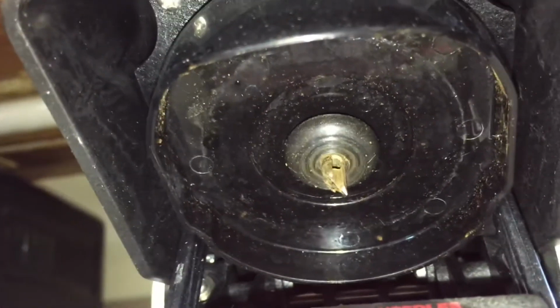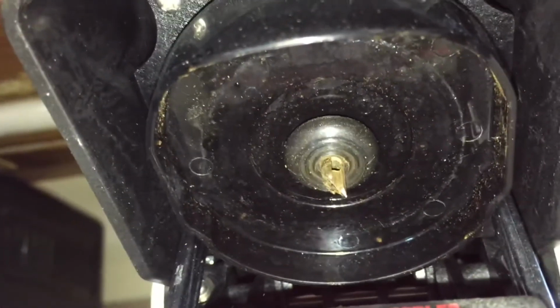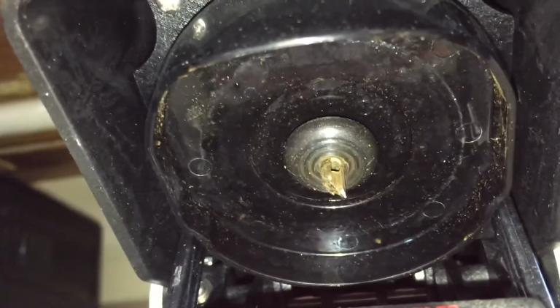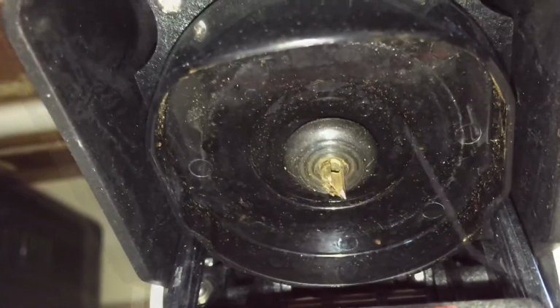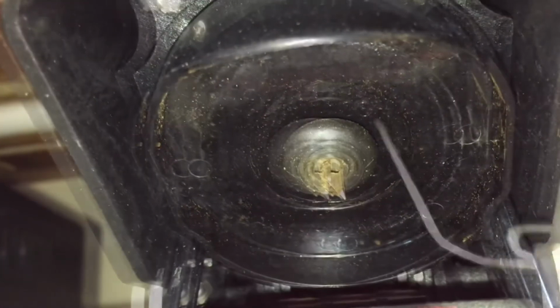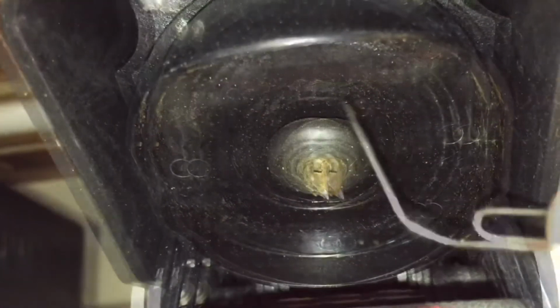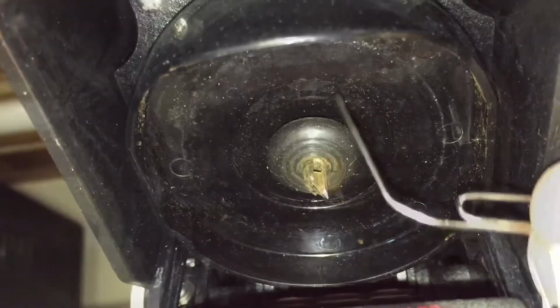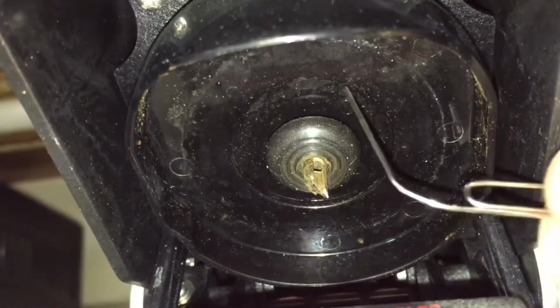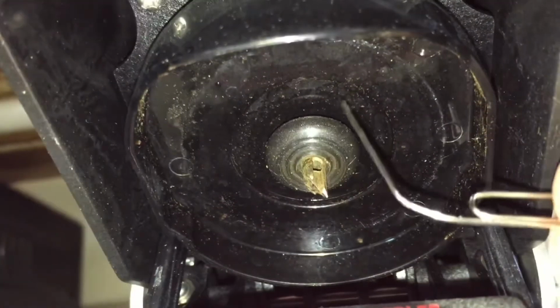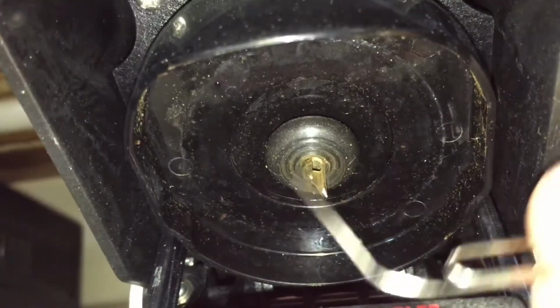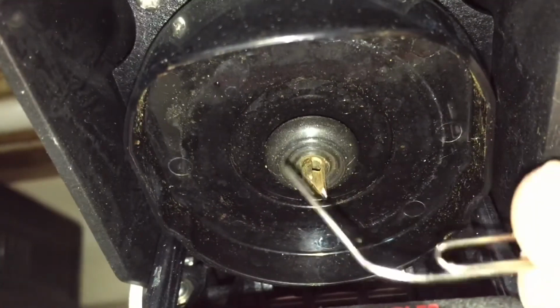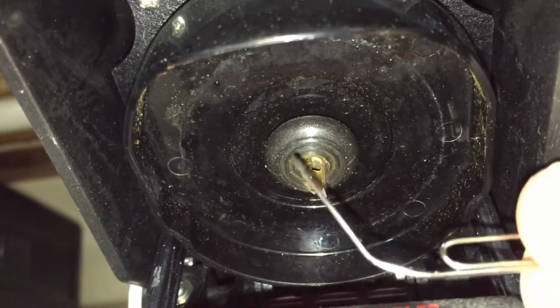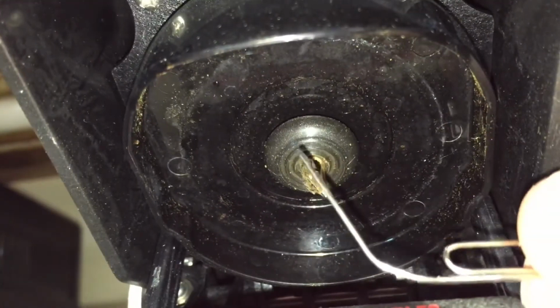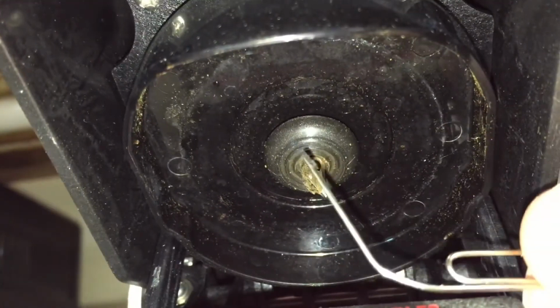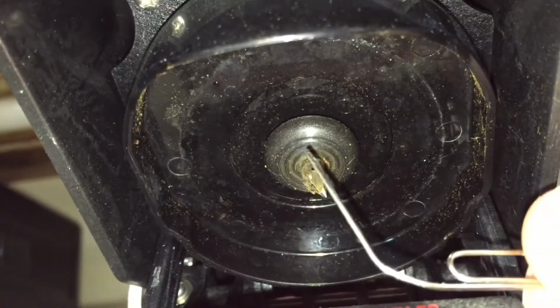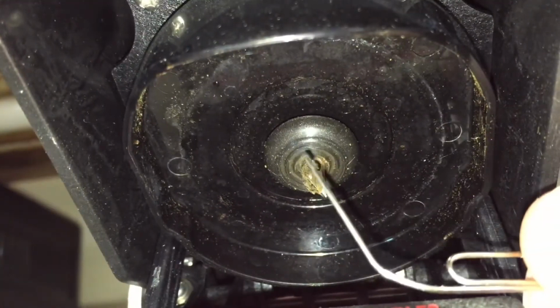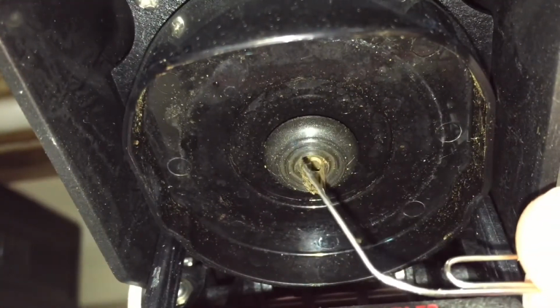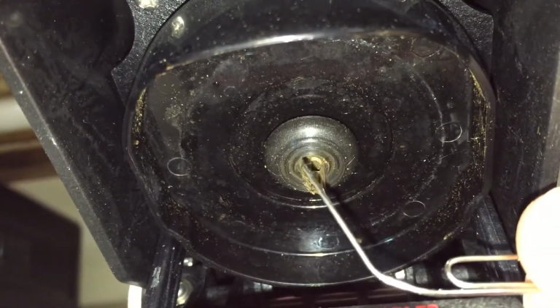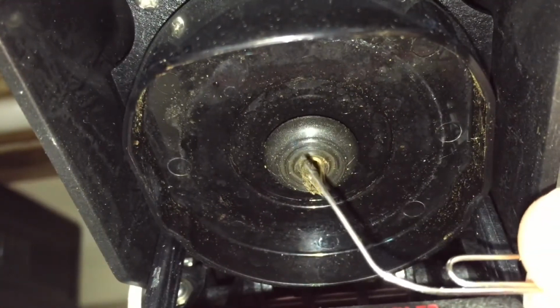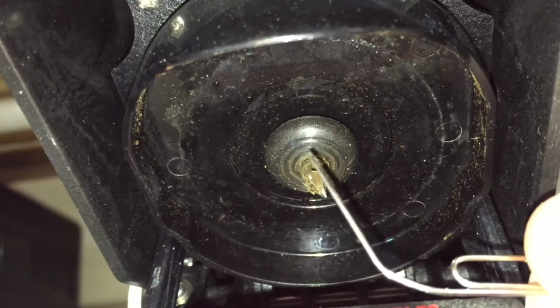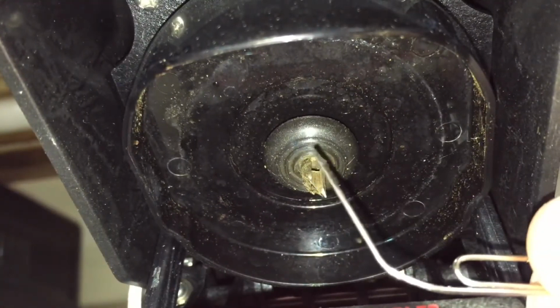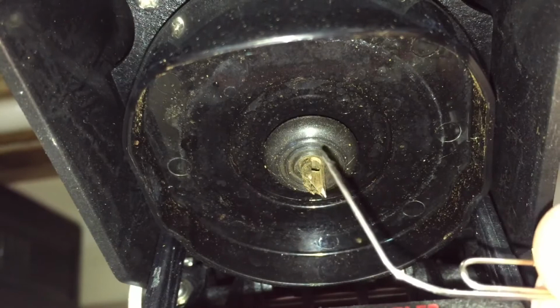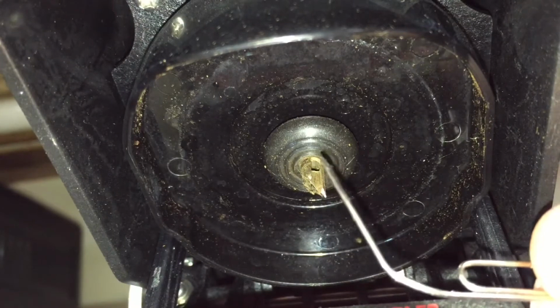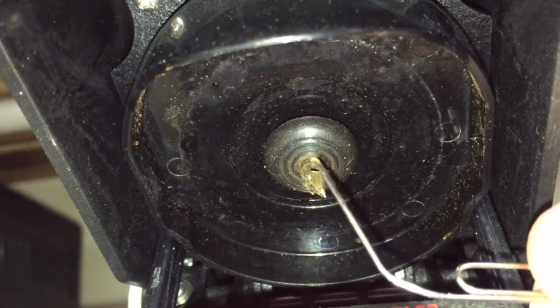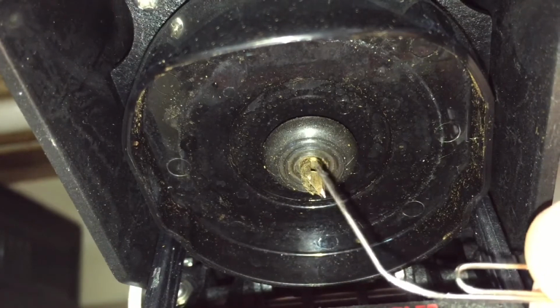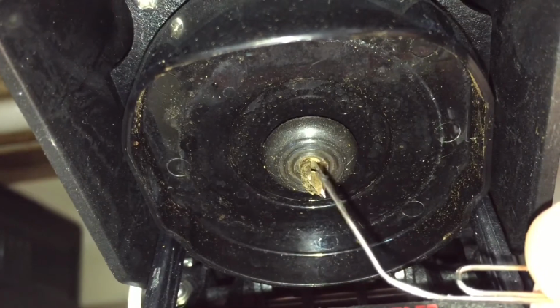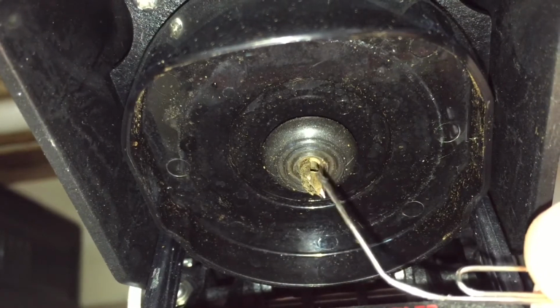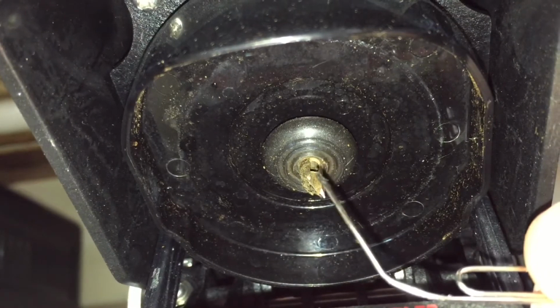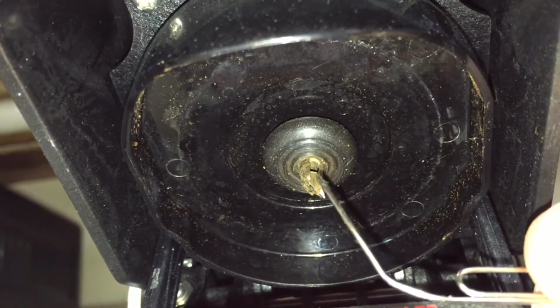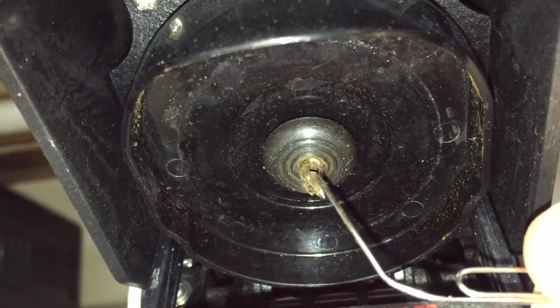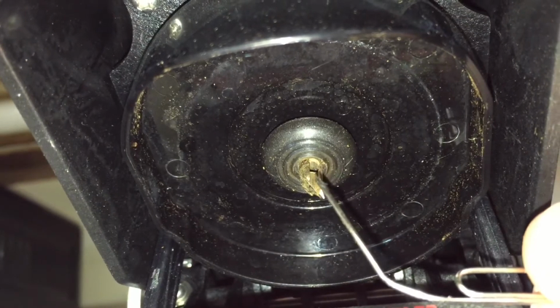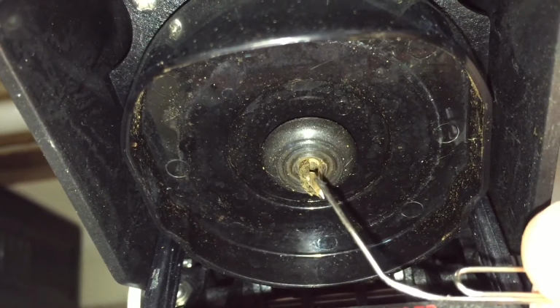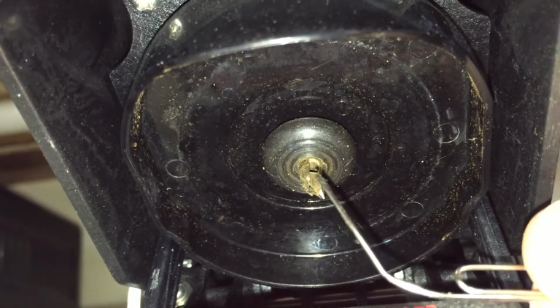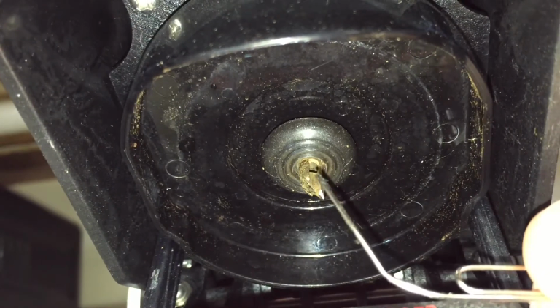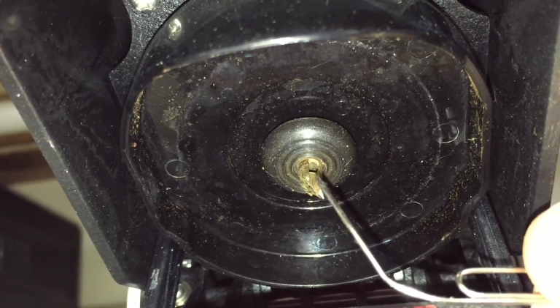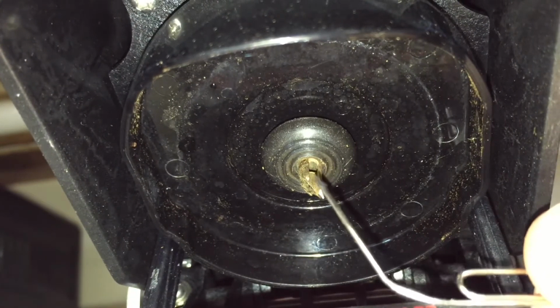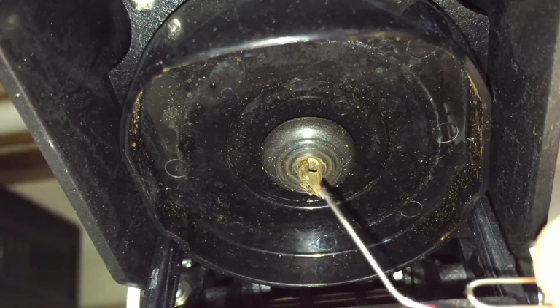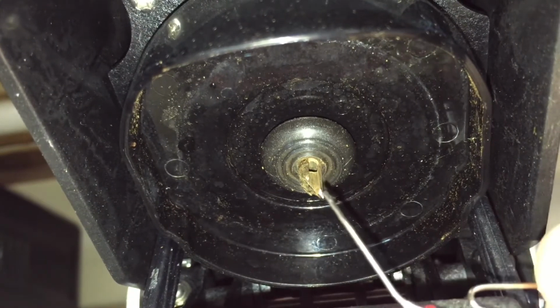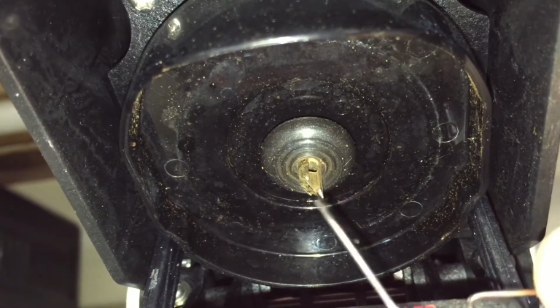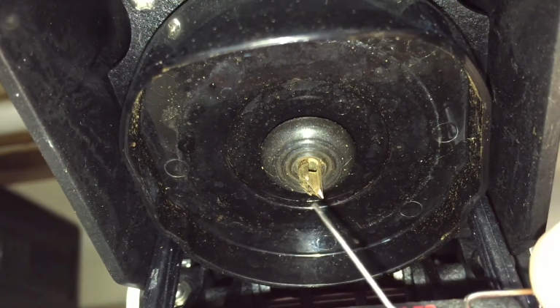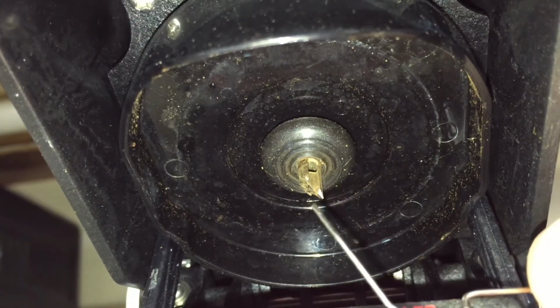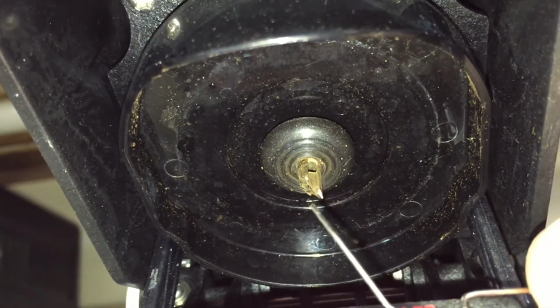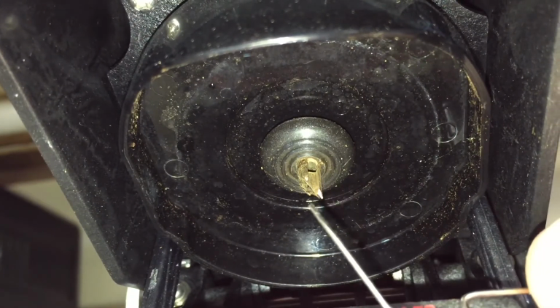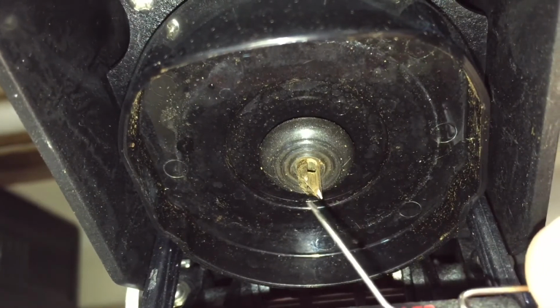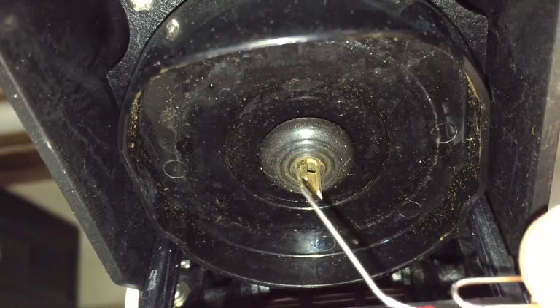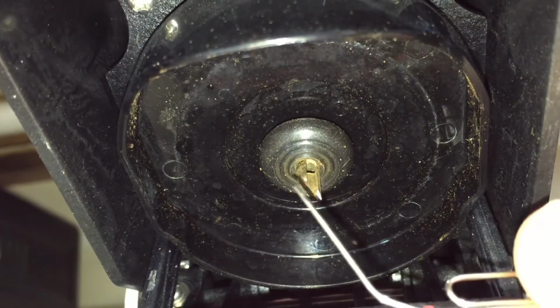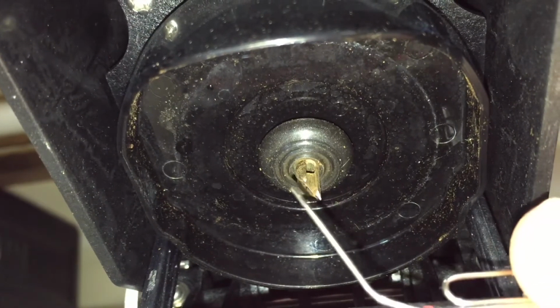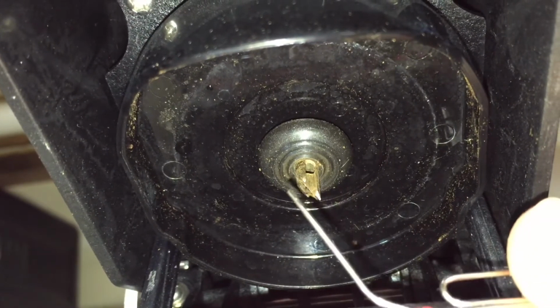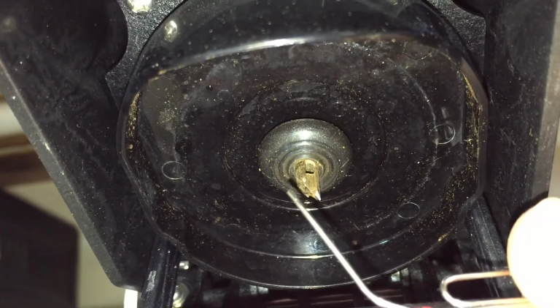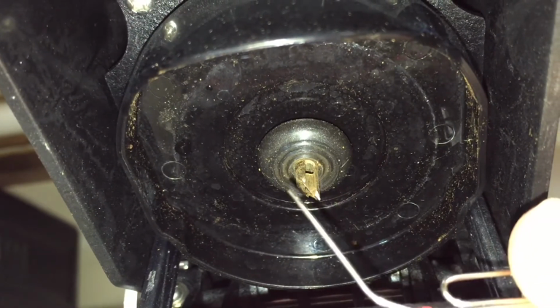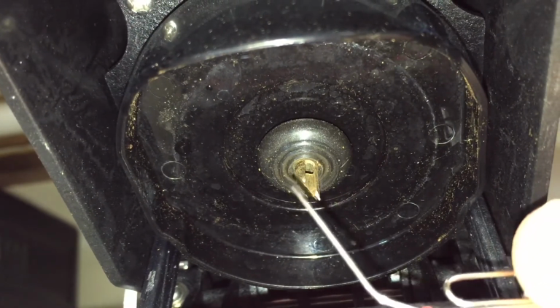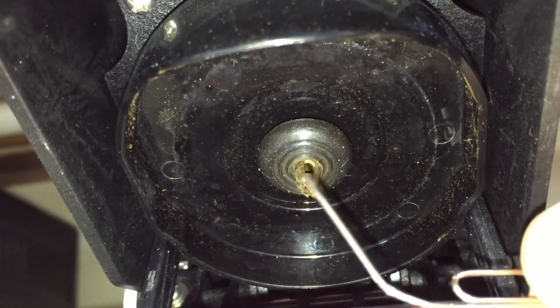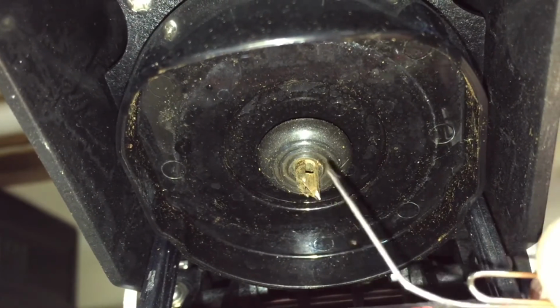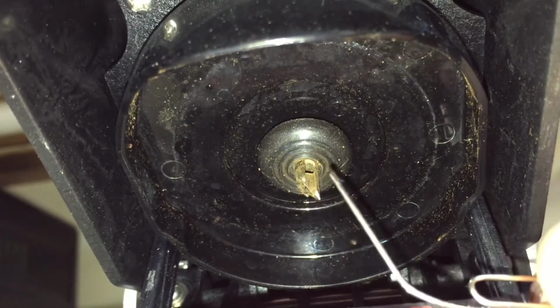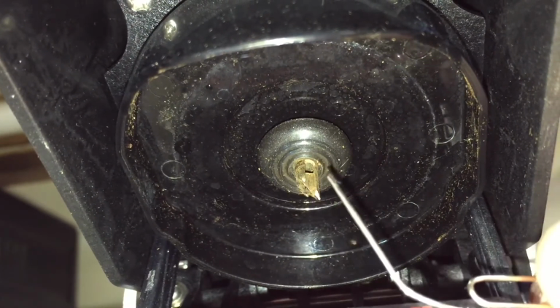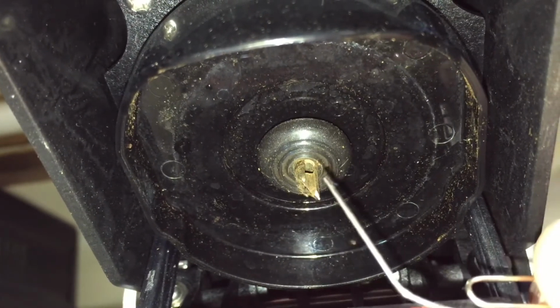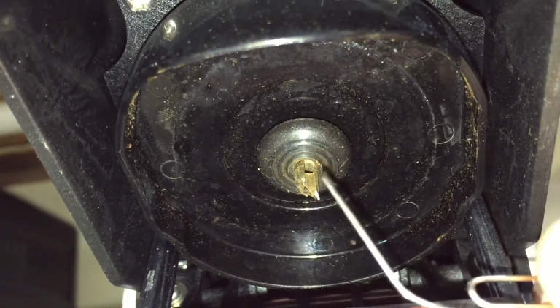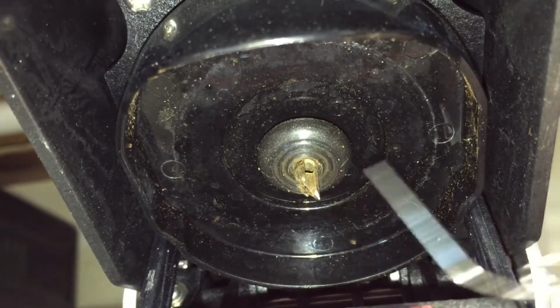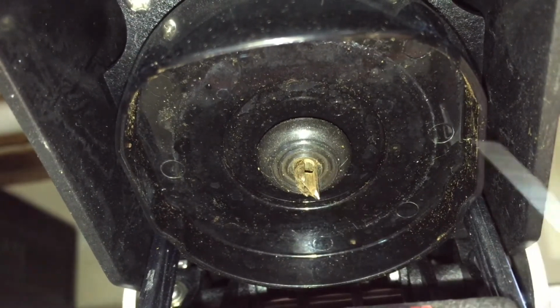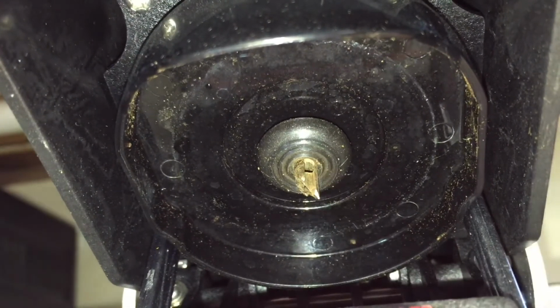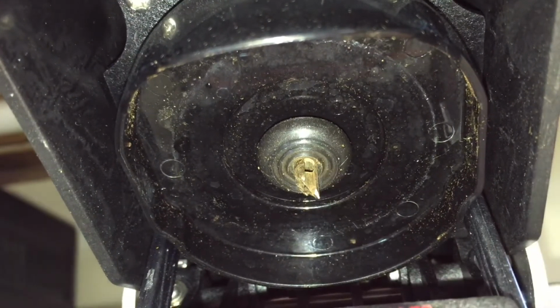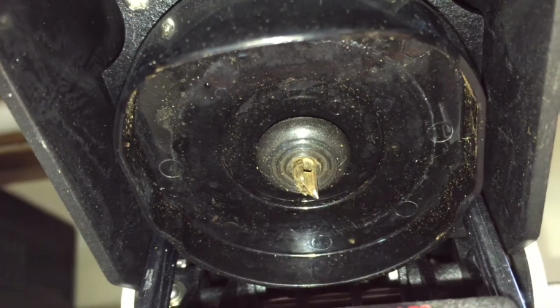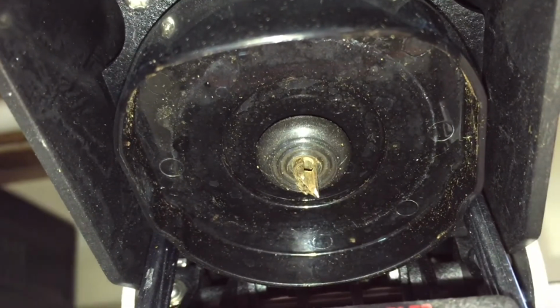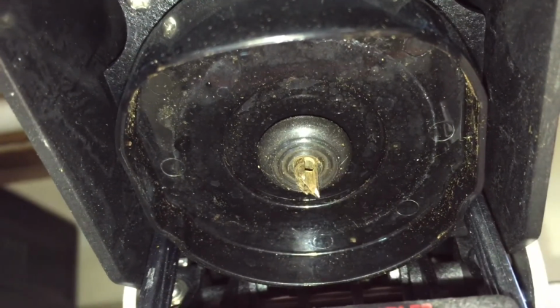Next you're going to take your paper clip that's got one side folded out and you're going to put it up through each one of the holes and clean out any coffee grounds that are stuck up in there.